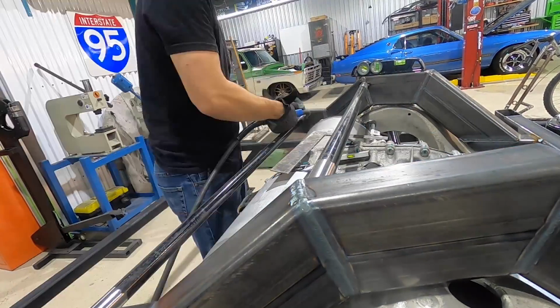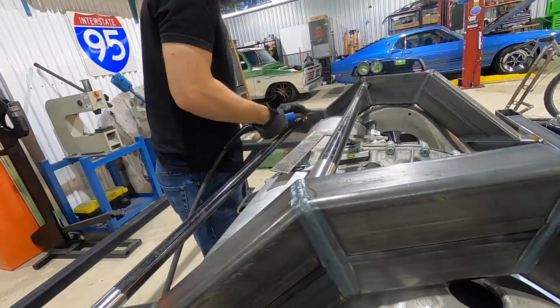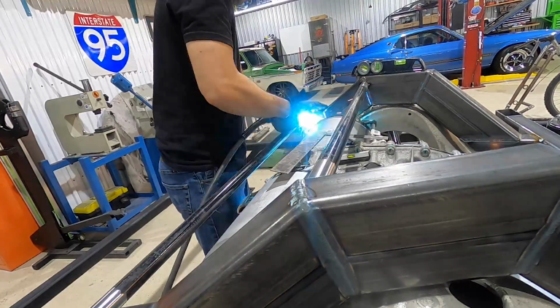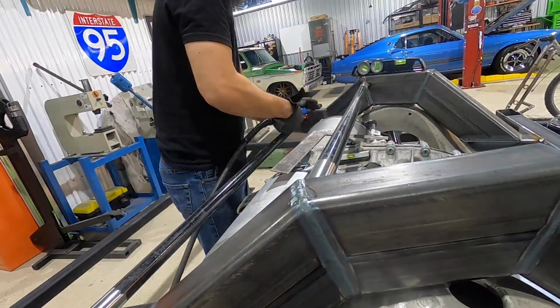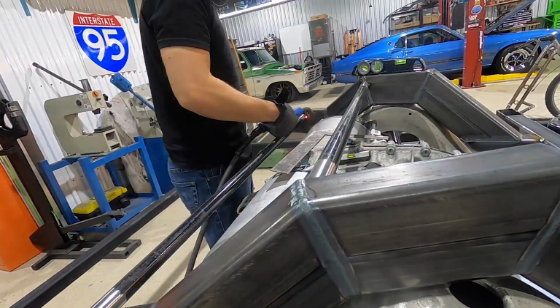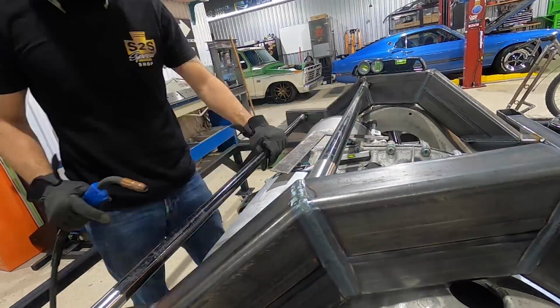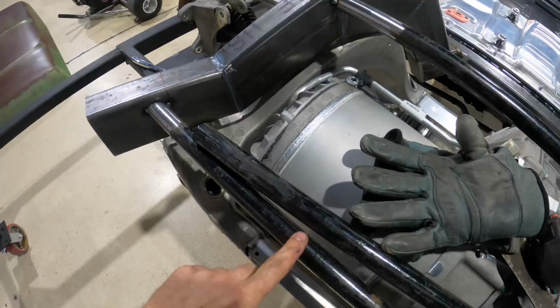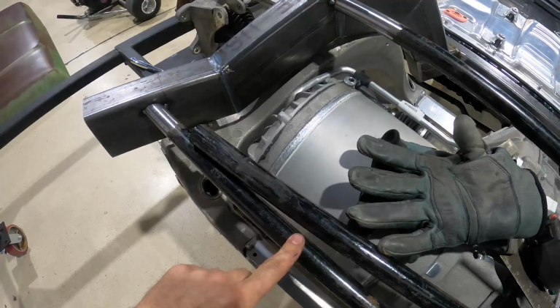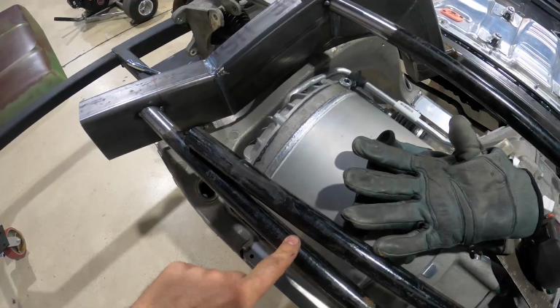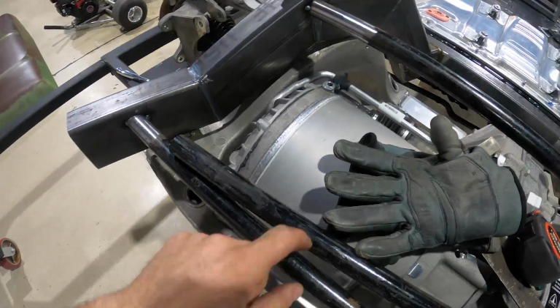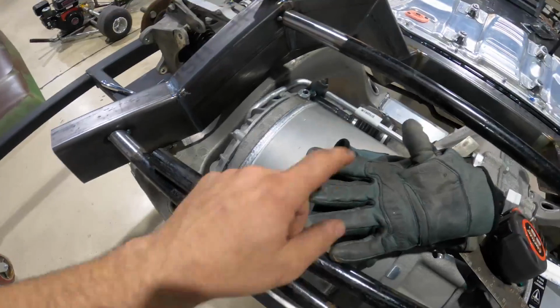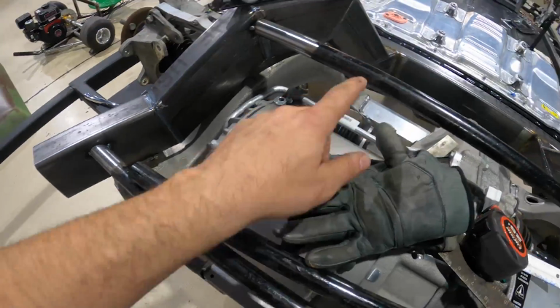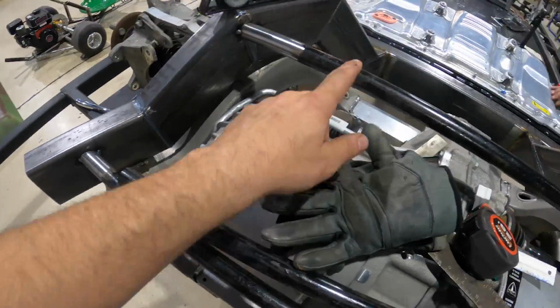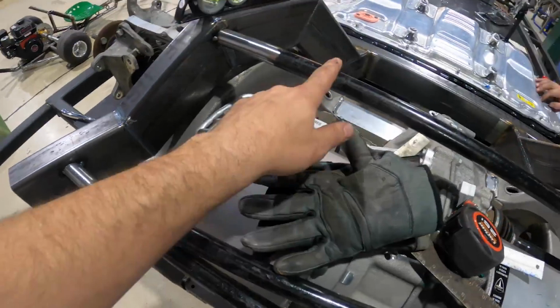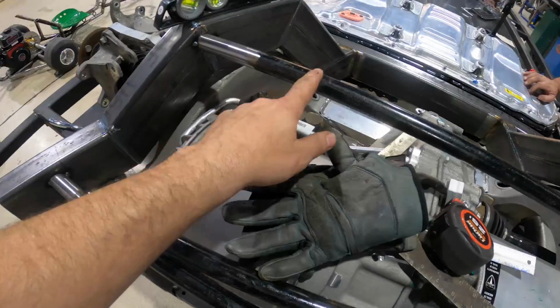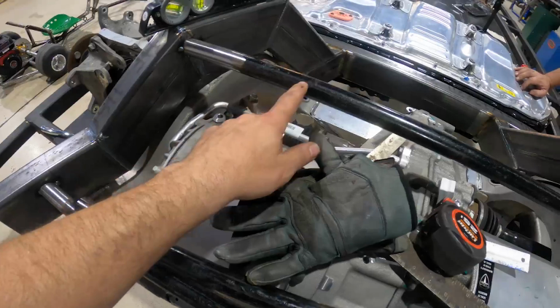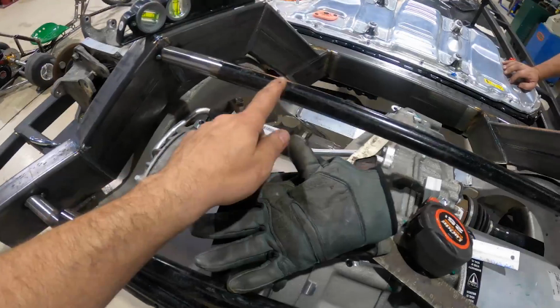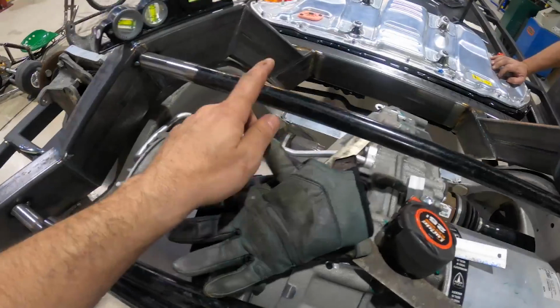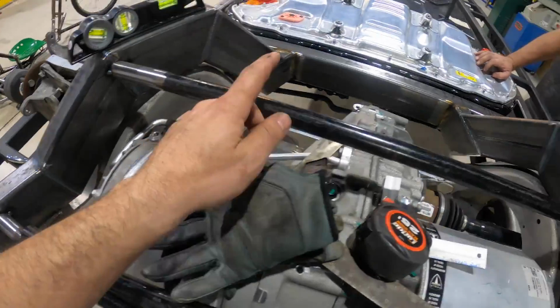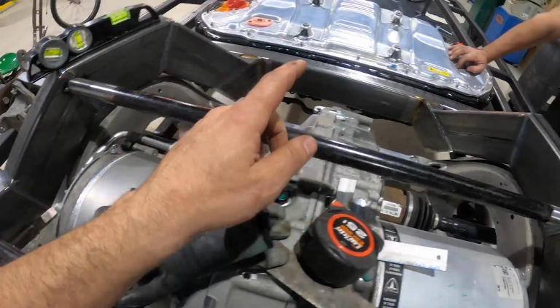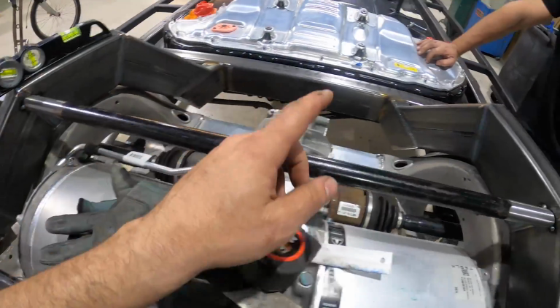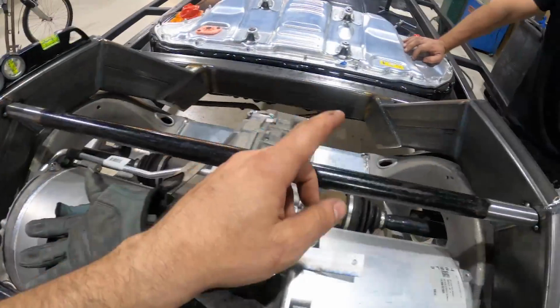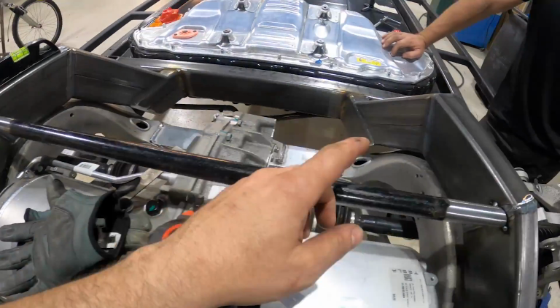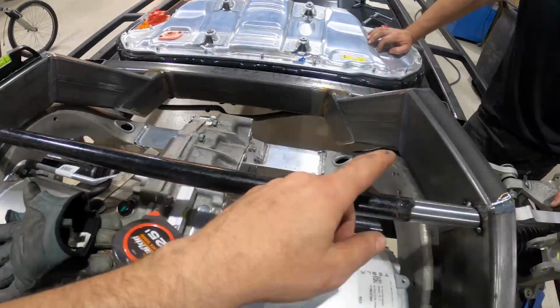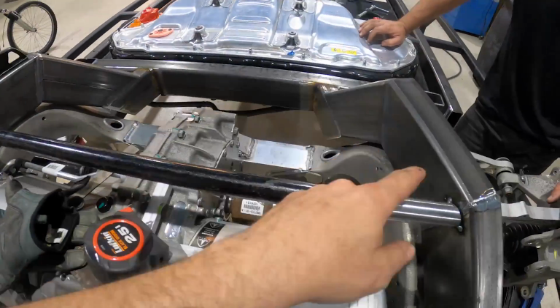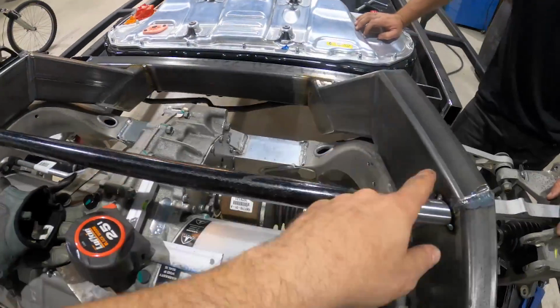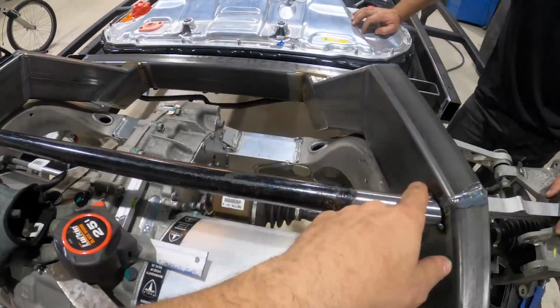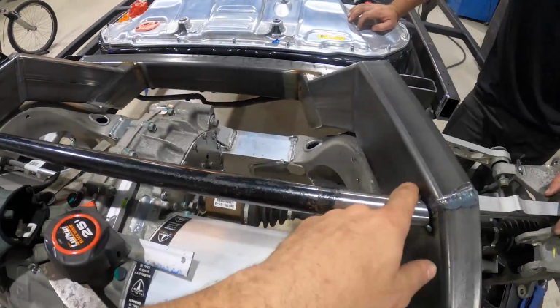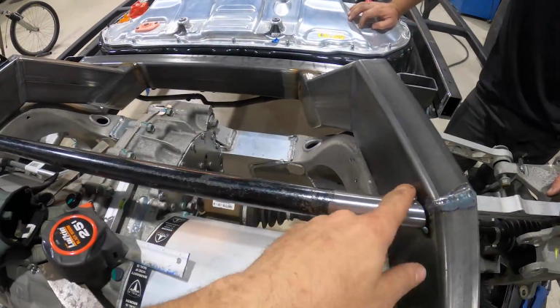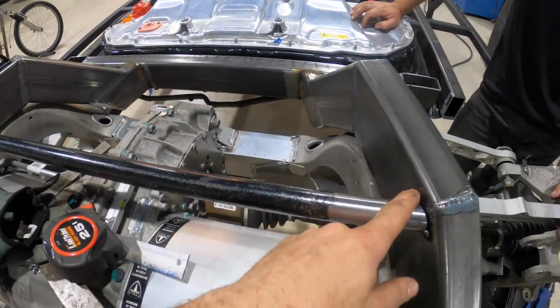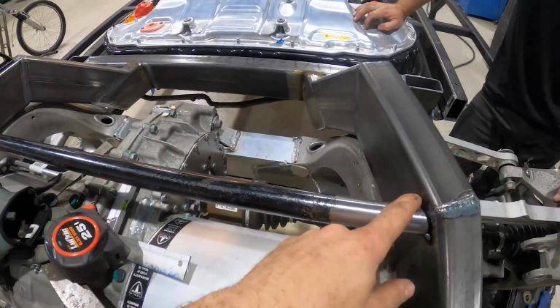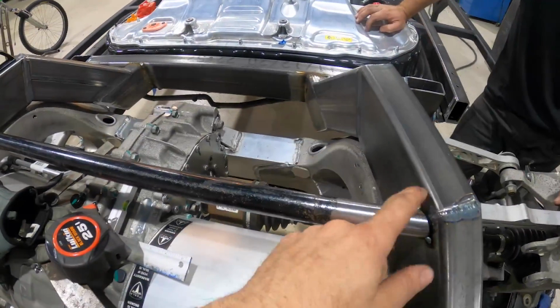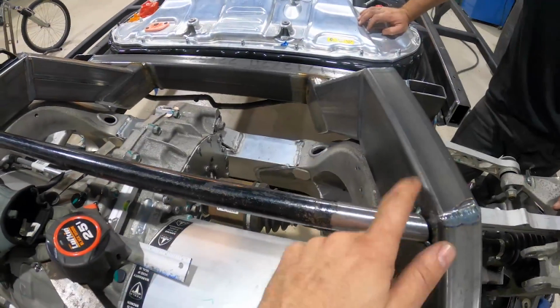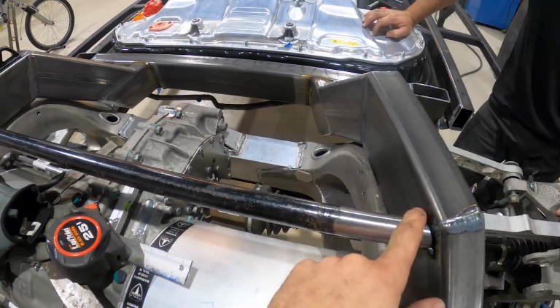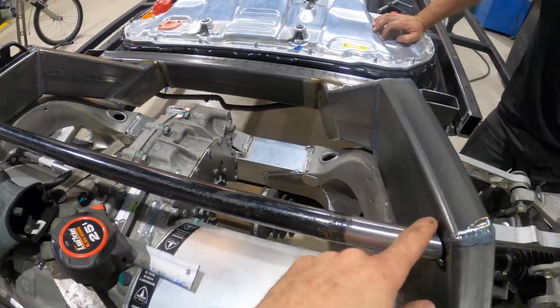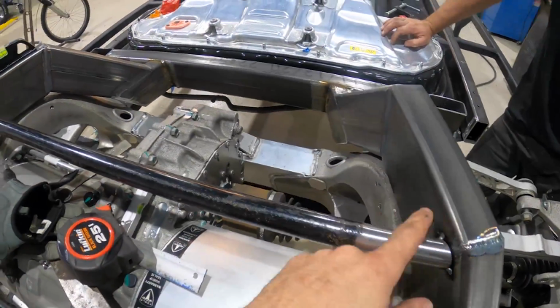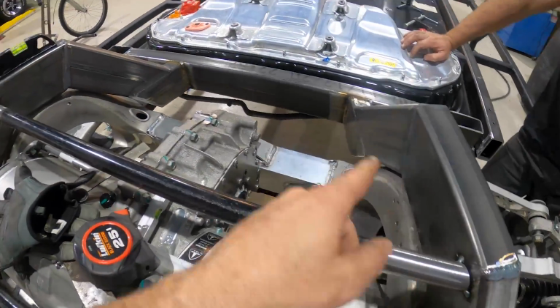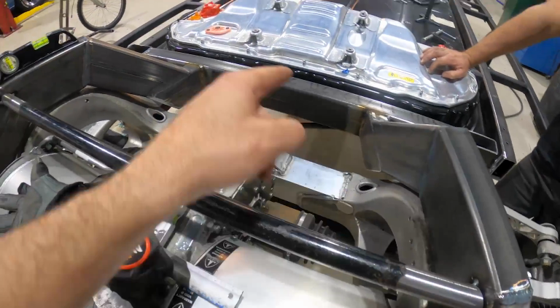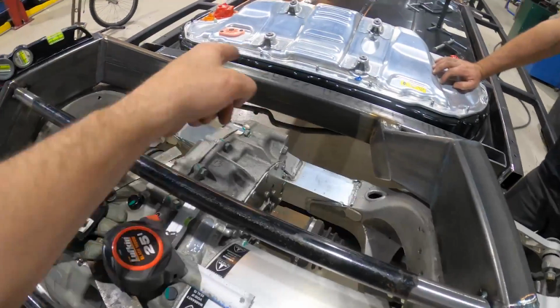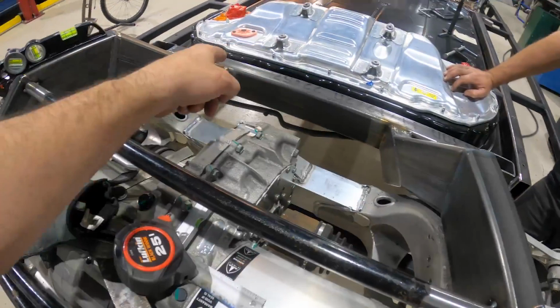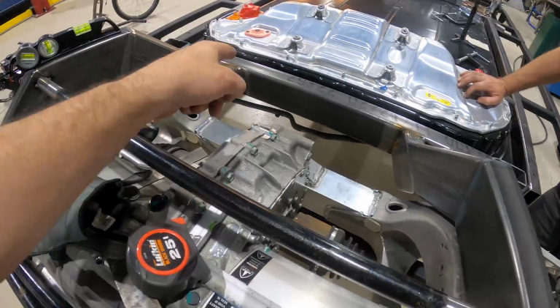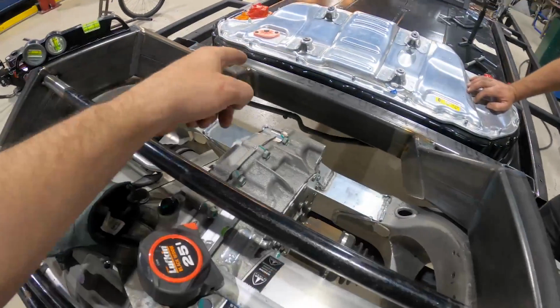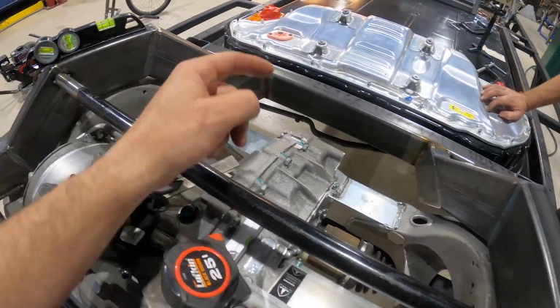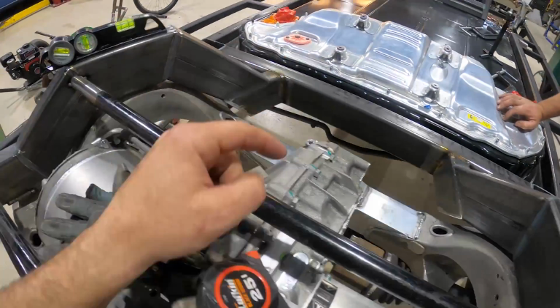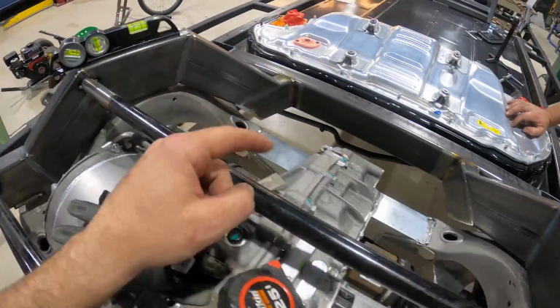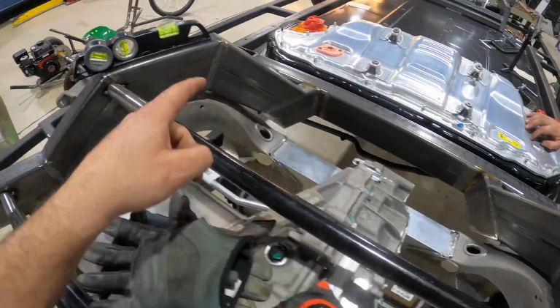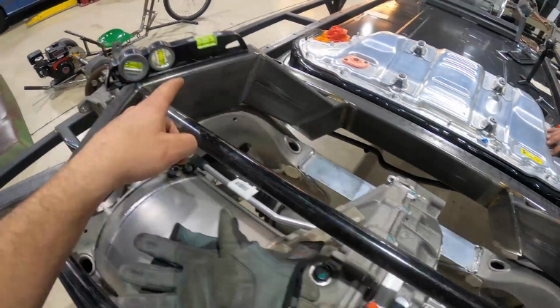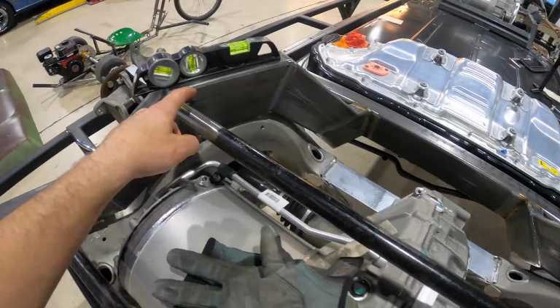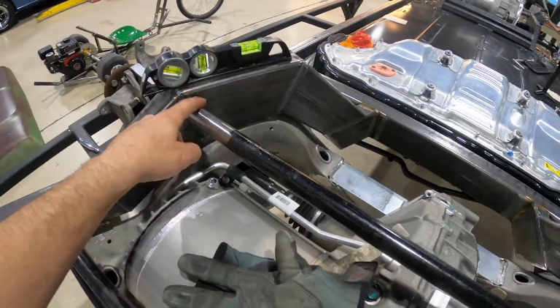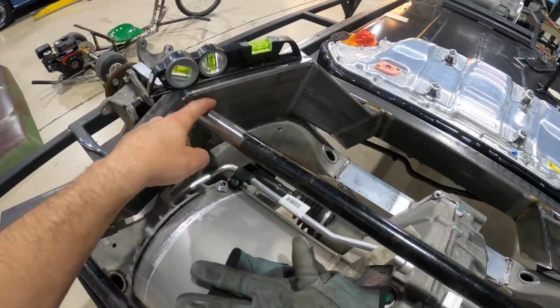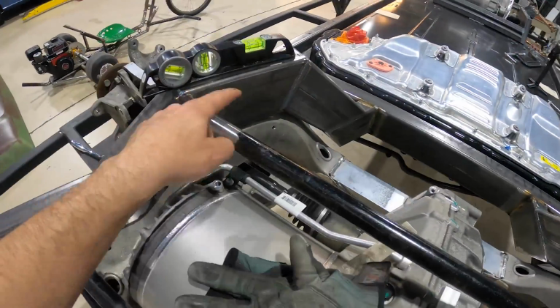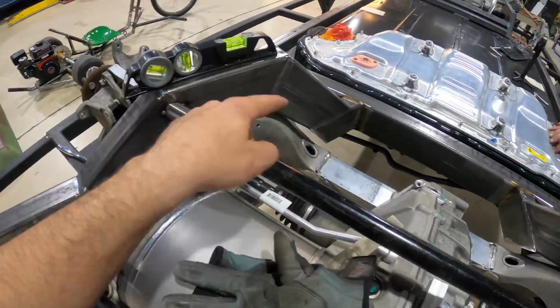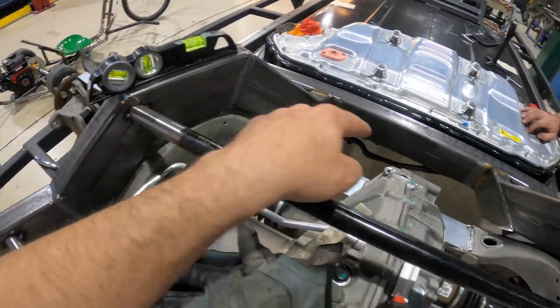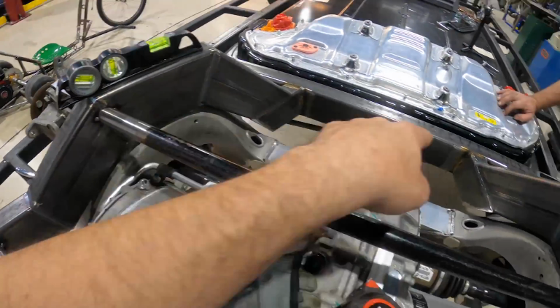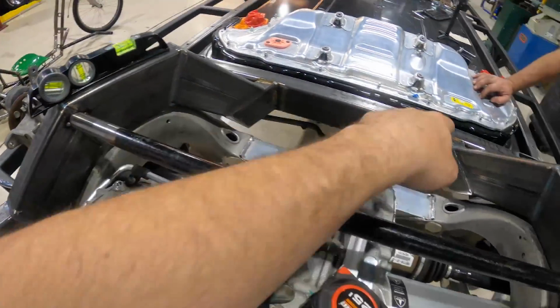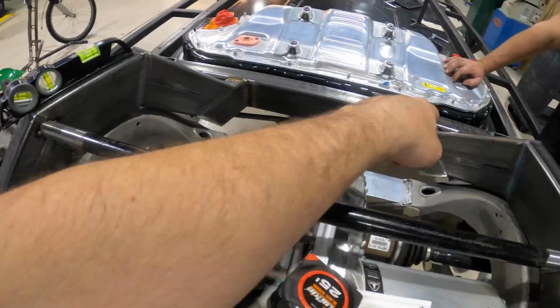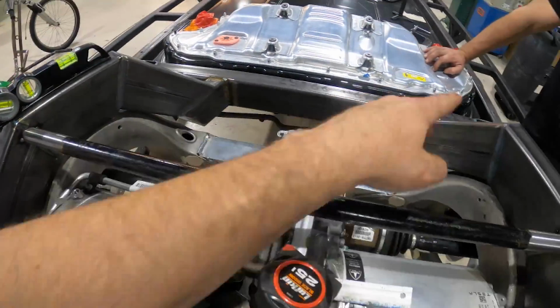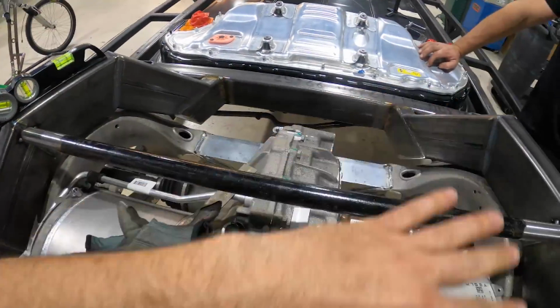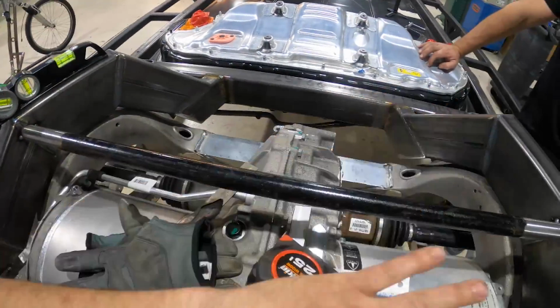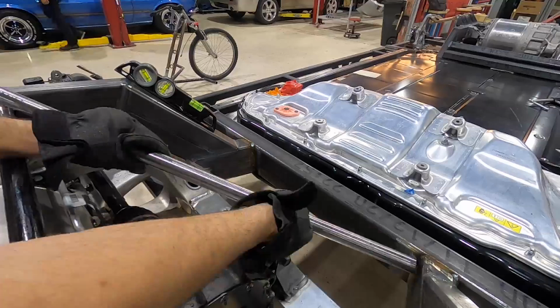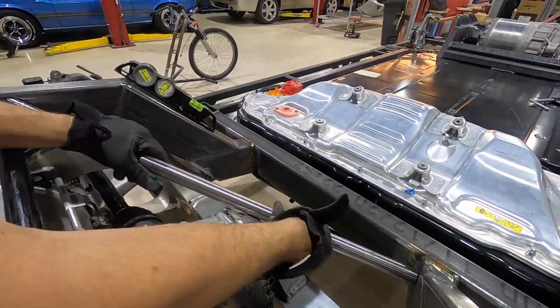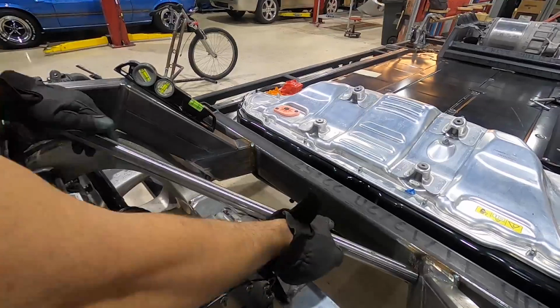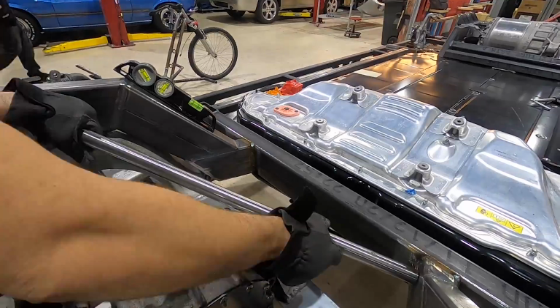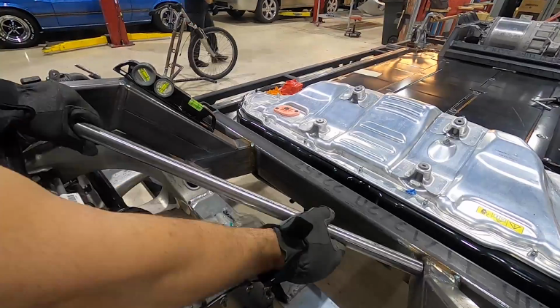We have our lower and upper pieces on. I'm going to start working my way from this corner to that corner and vice versa.